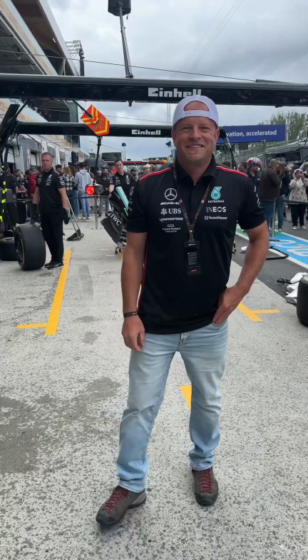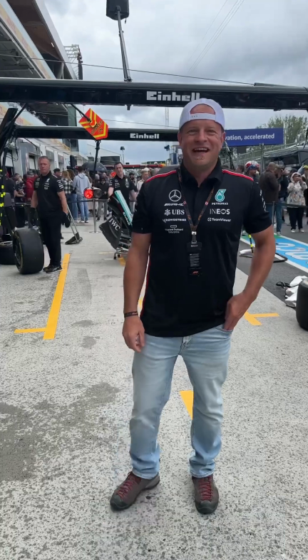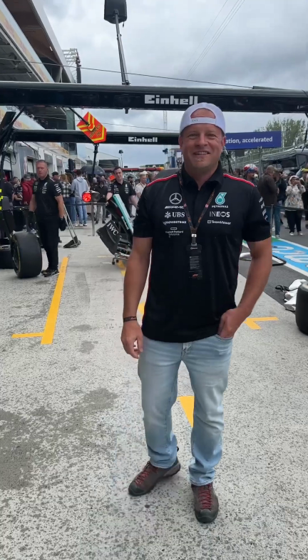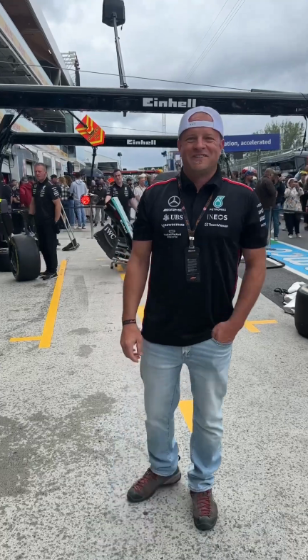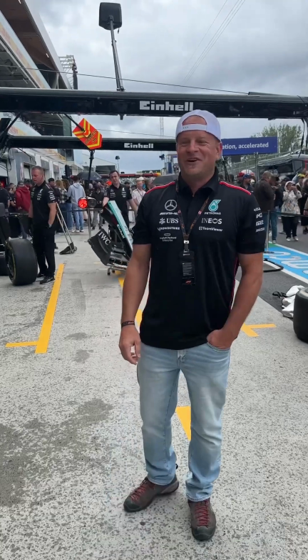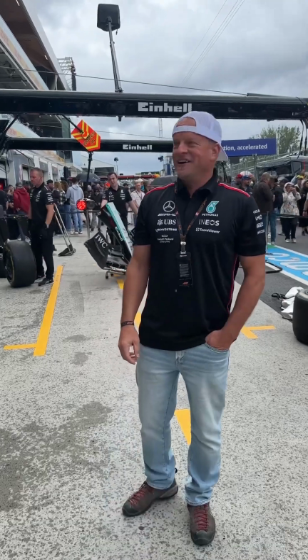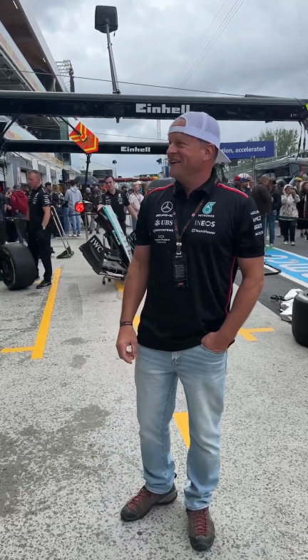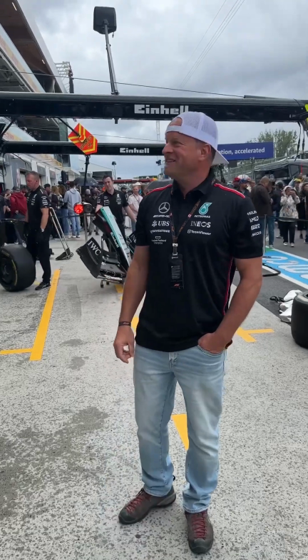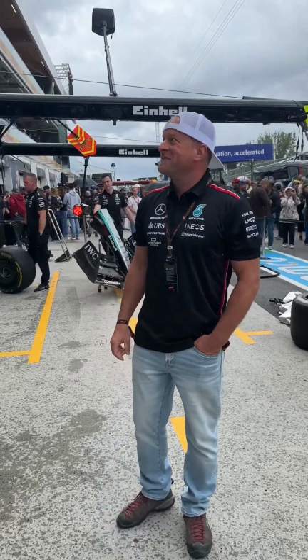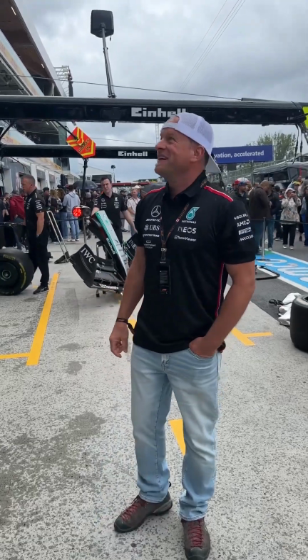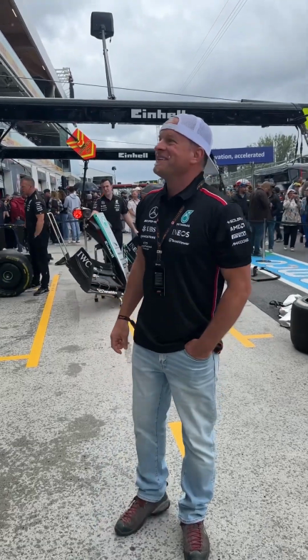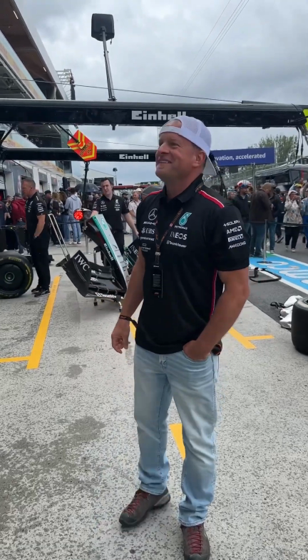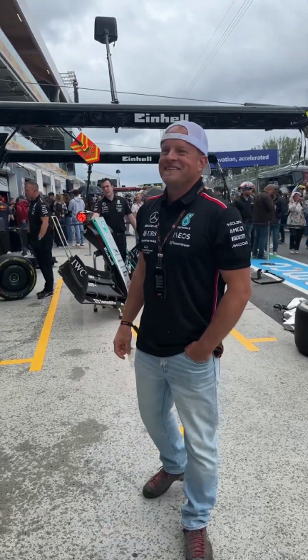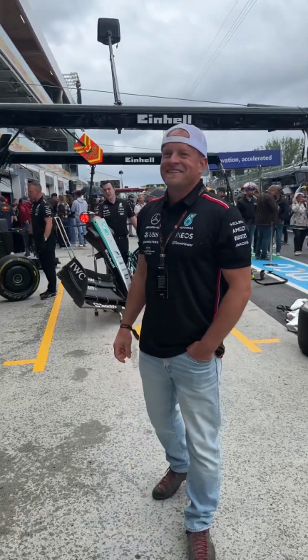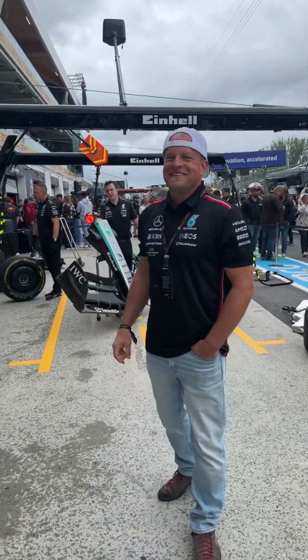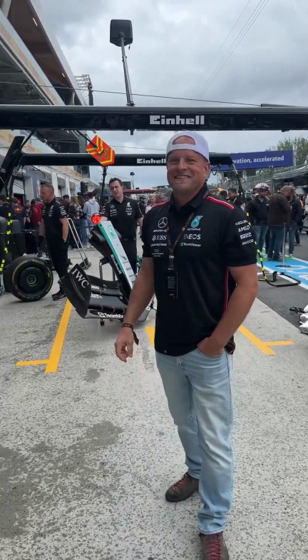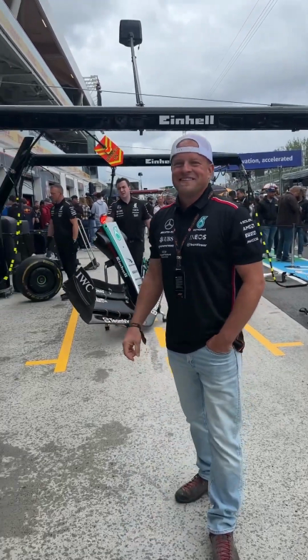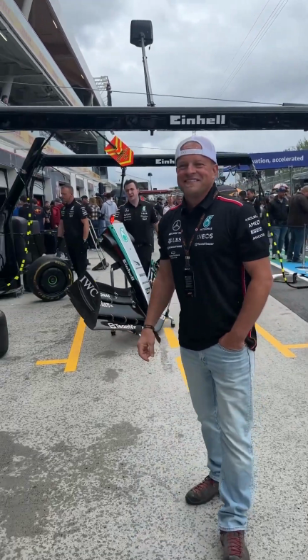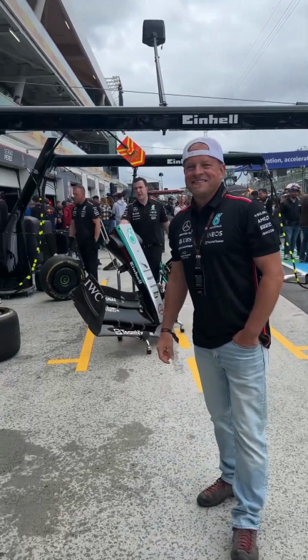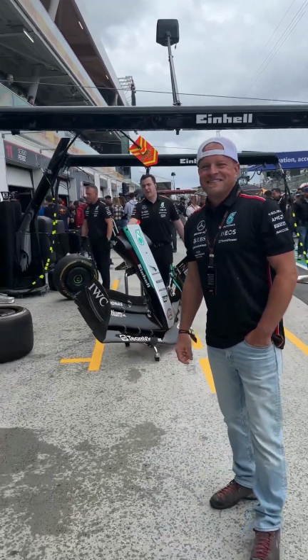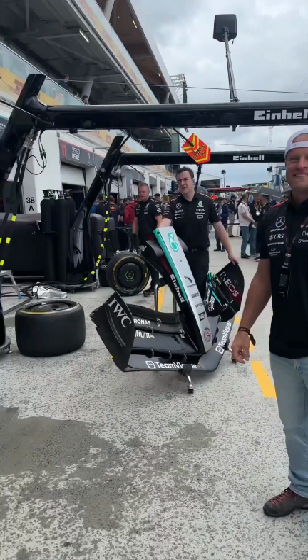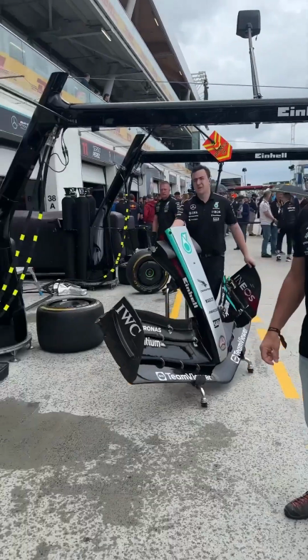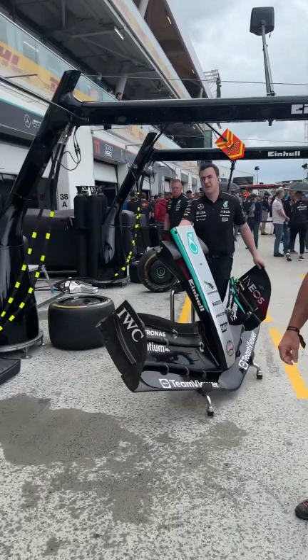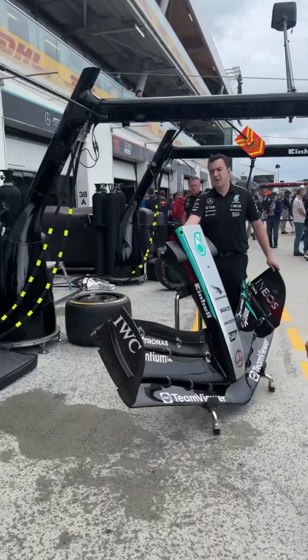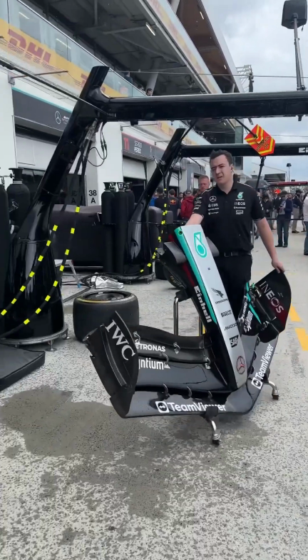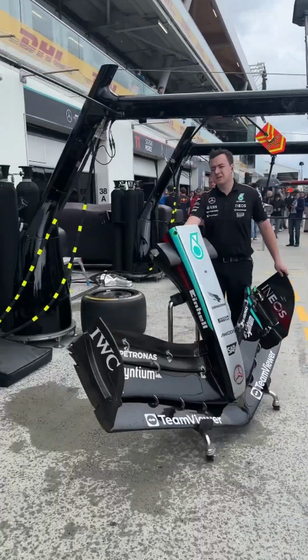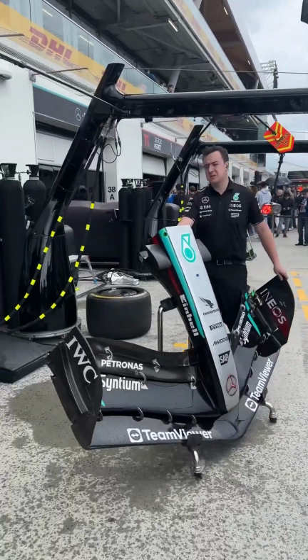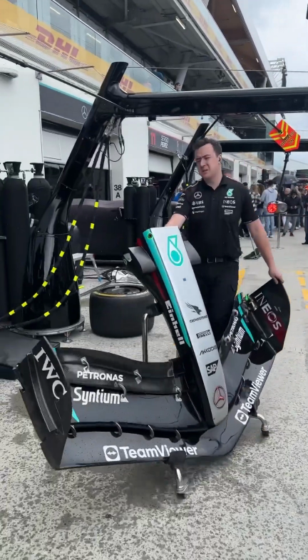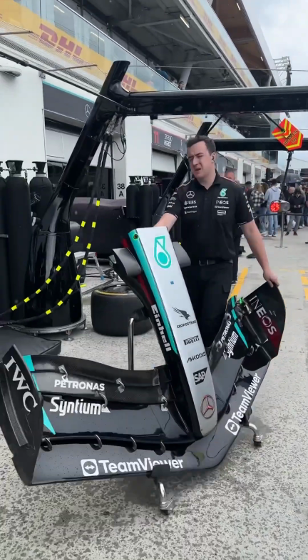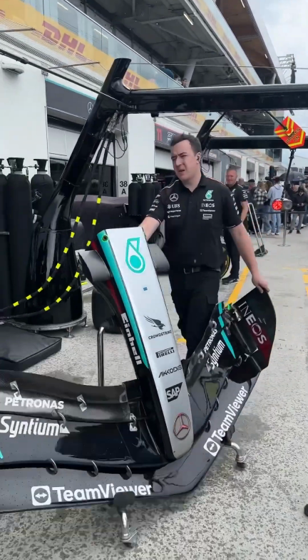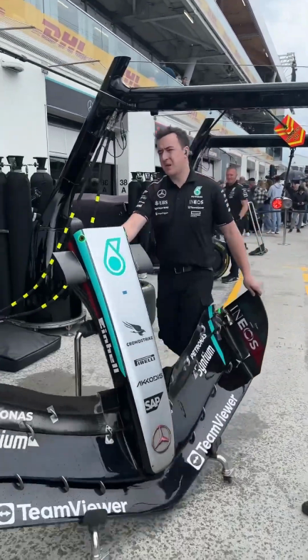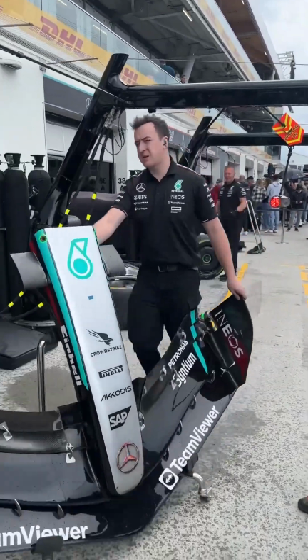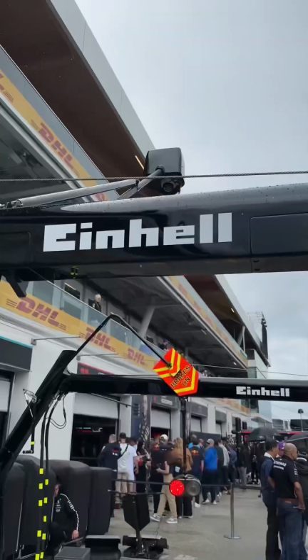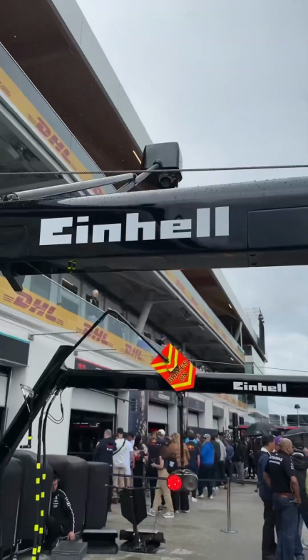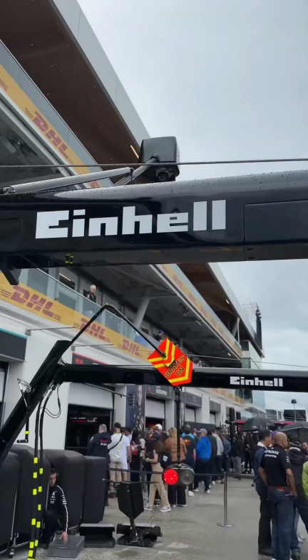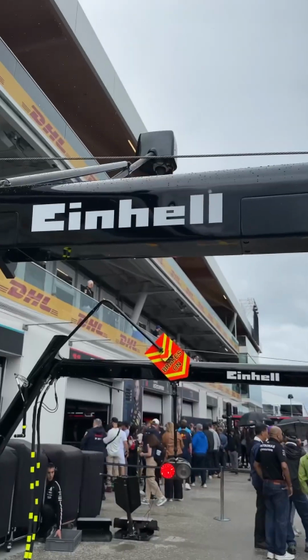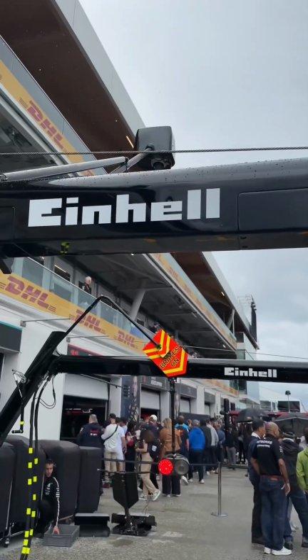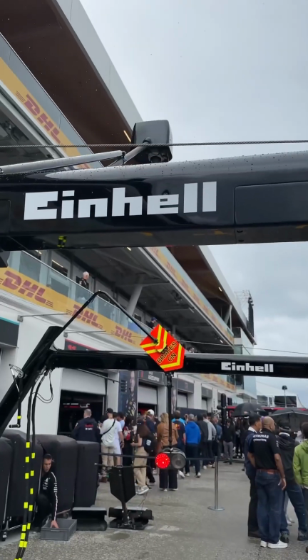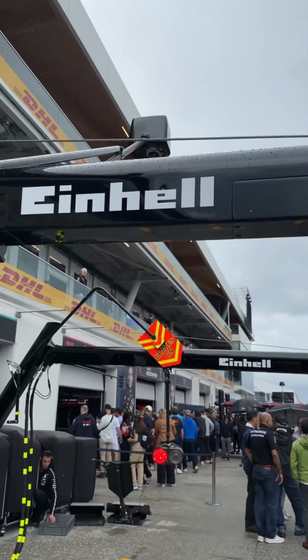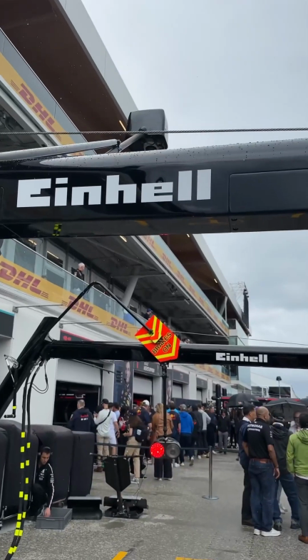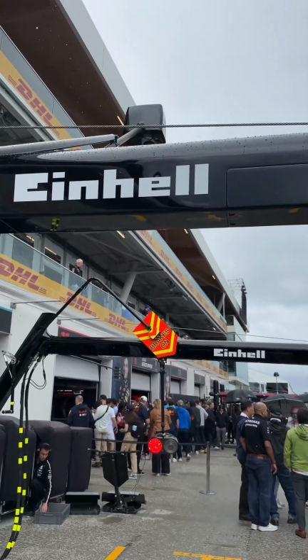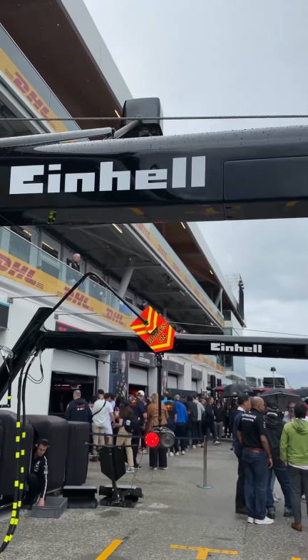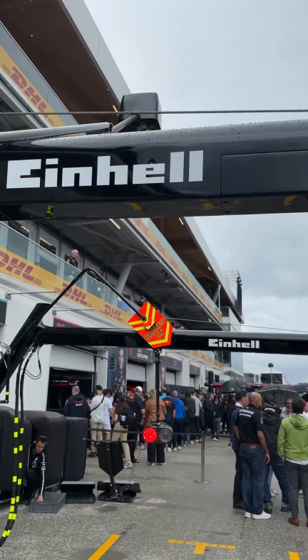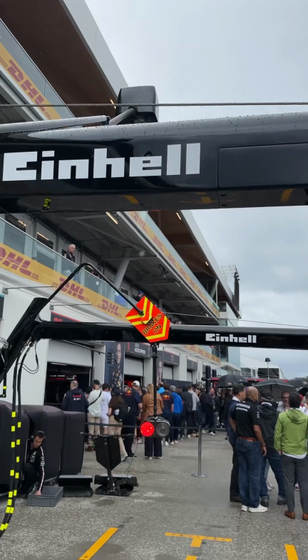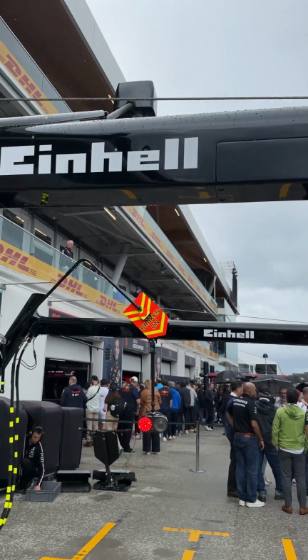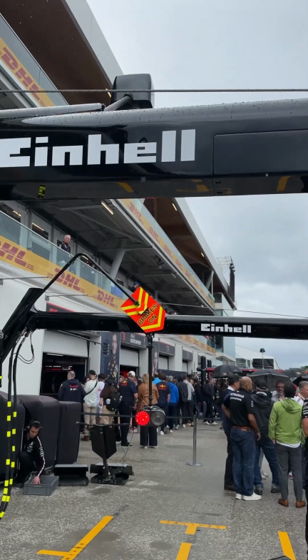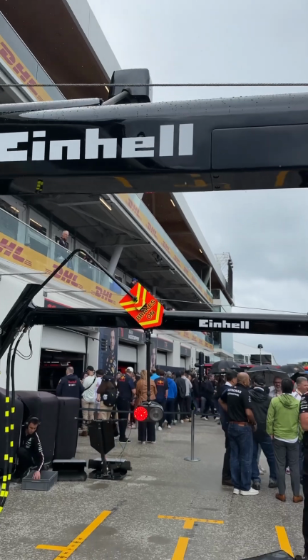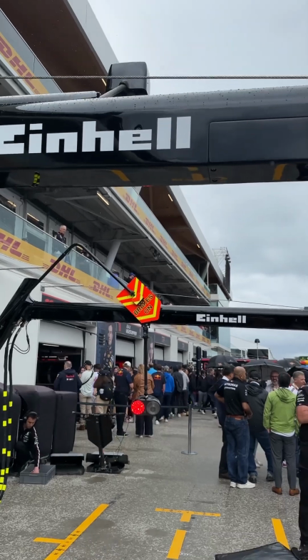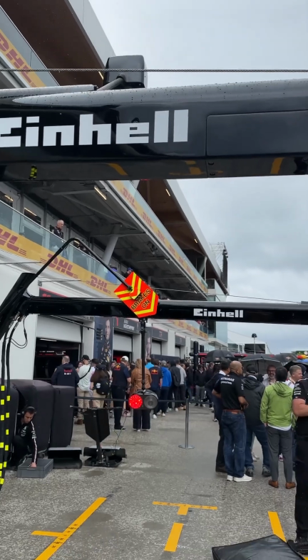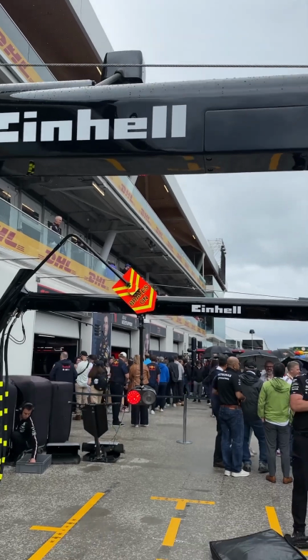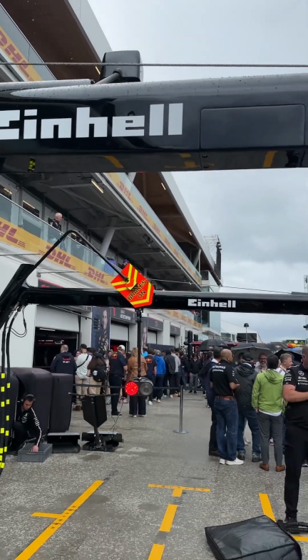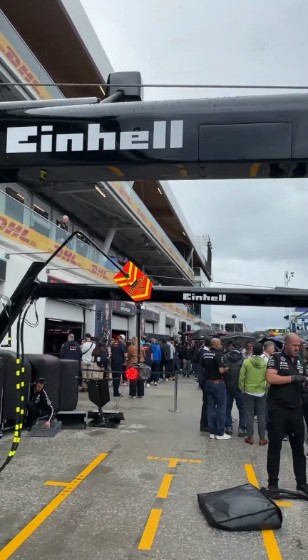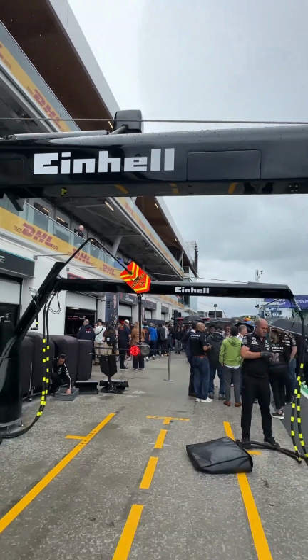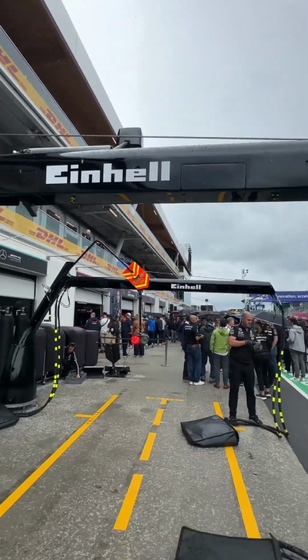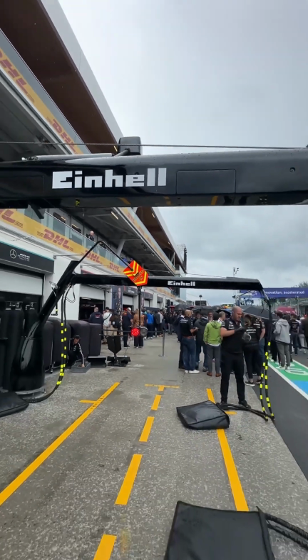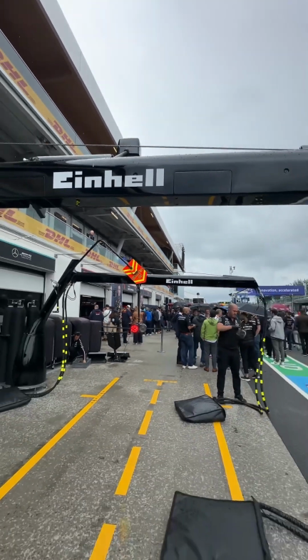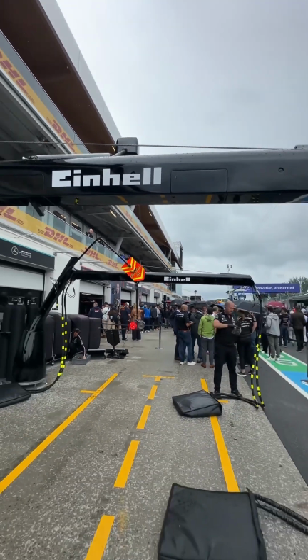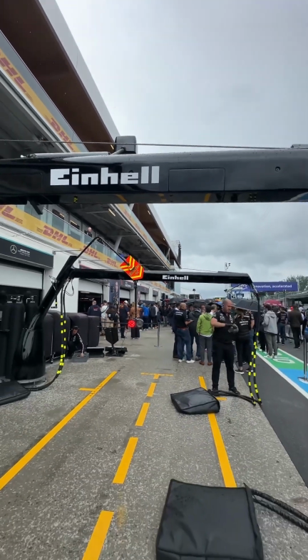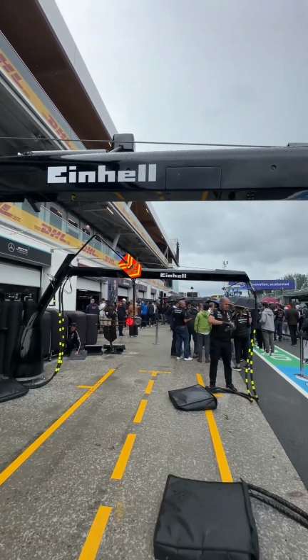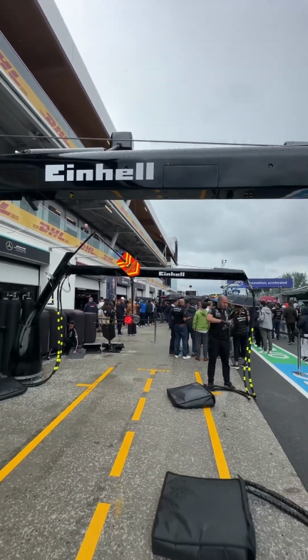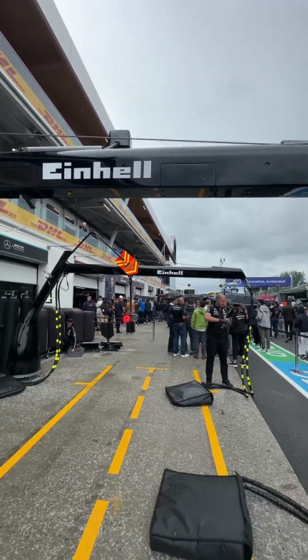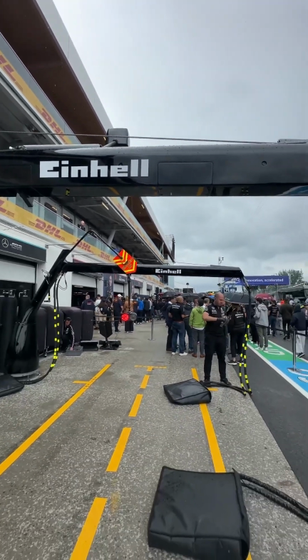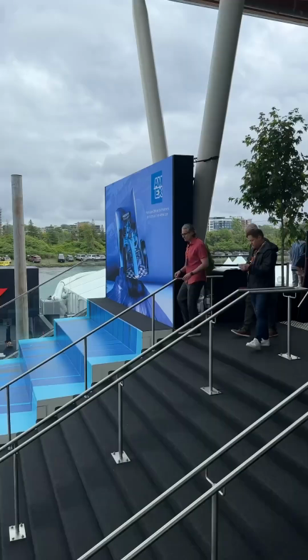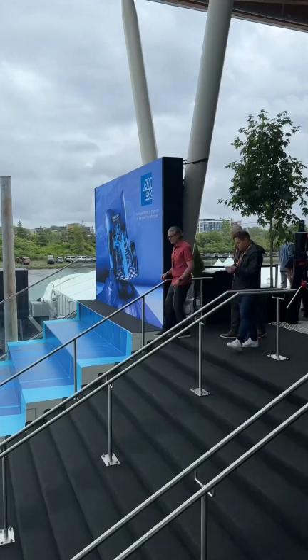This last weekend I had a dream of mine come true, and it's all thanks to Einhell Canada, who as you can see is one of the sponsors of the AMG Patronus team.